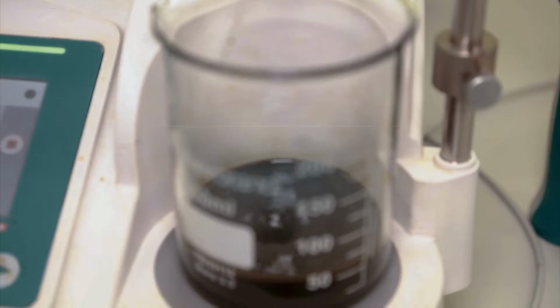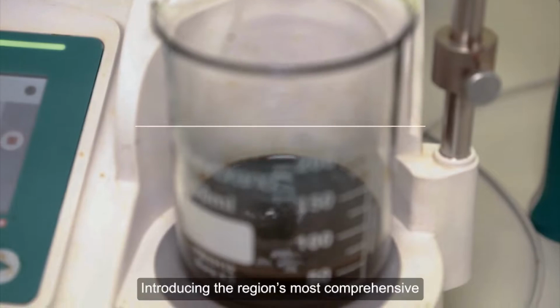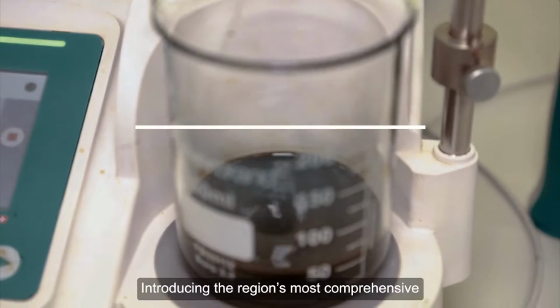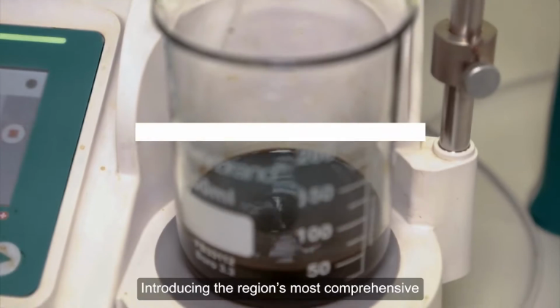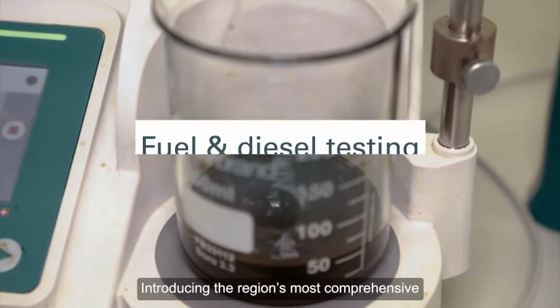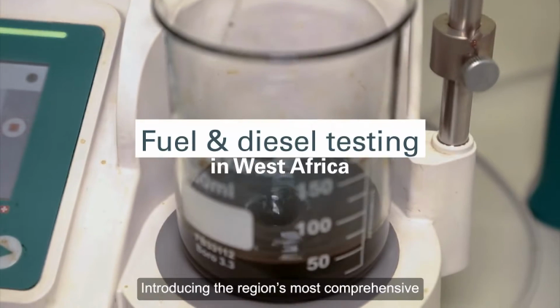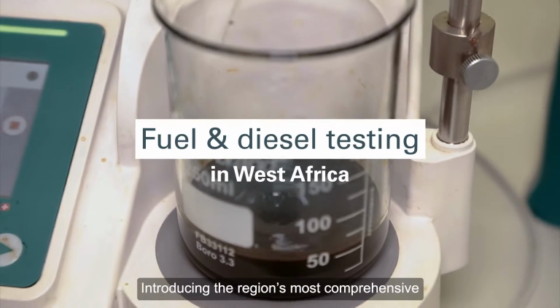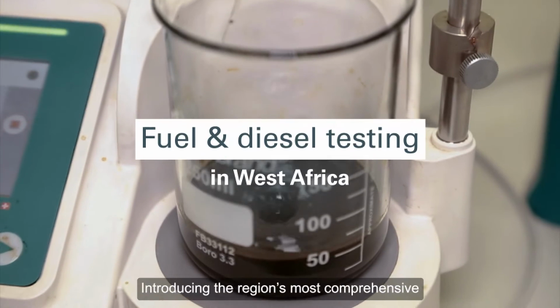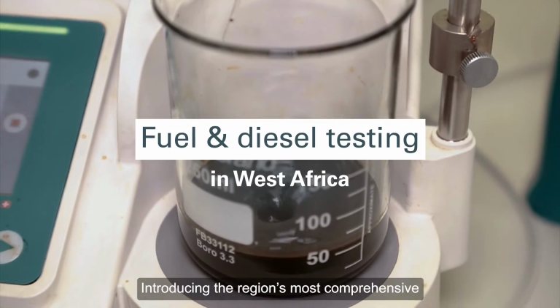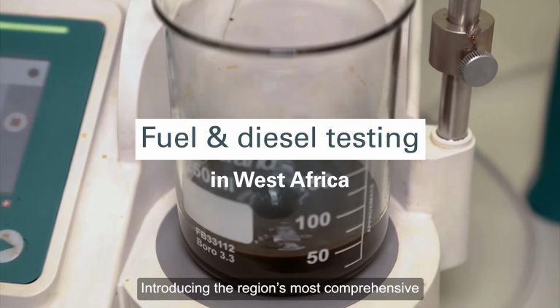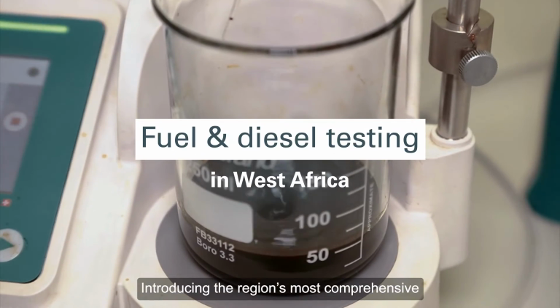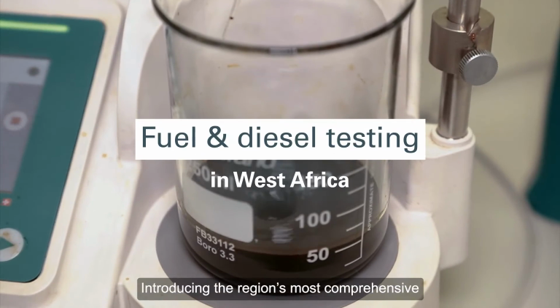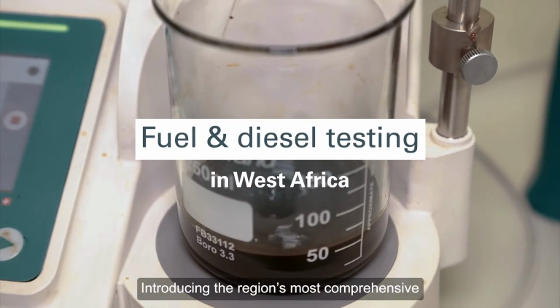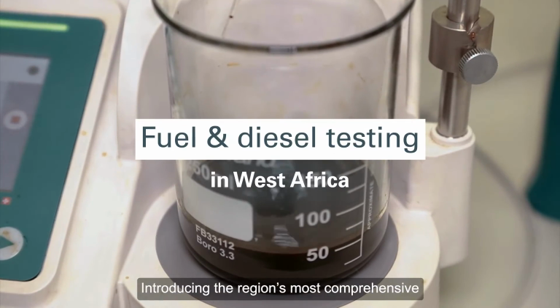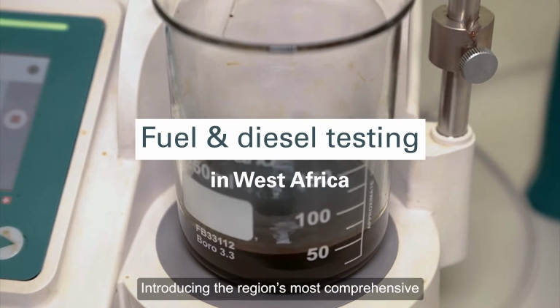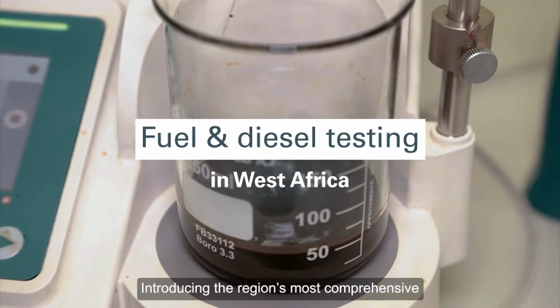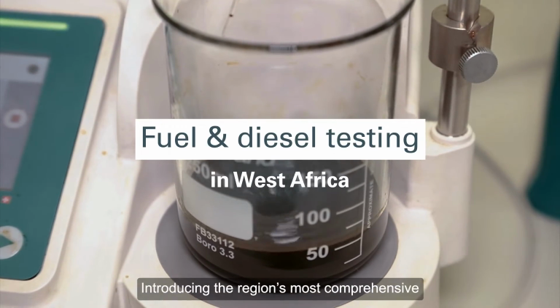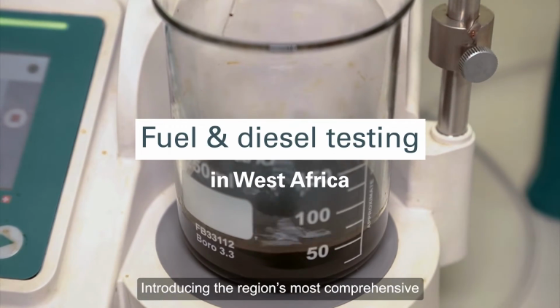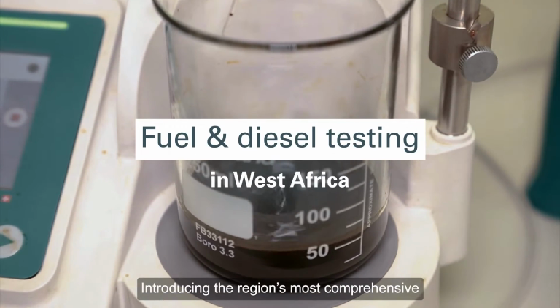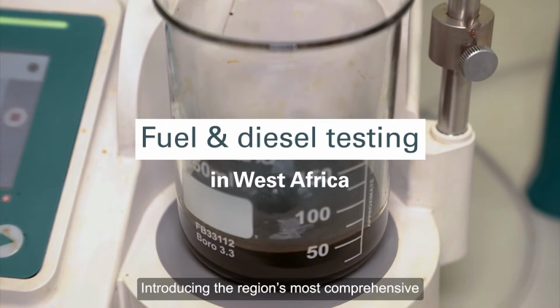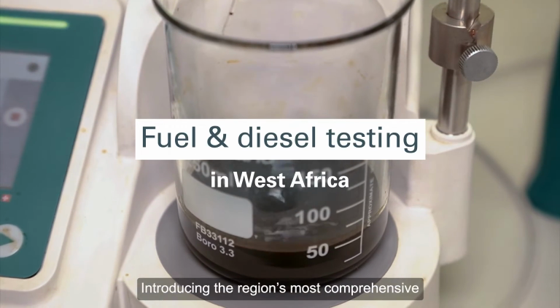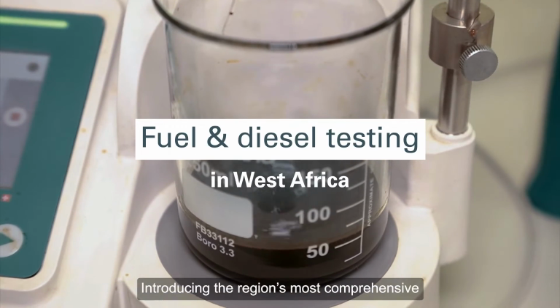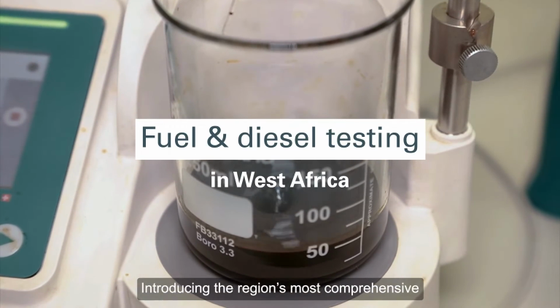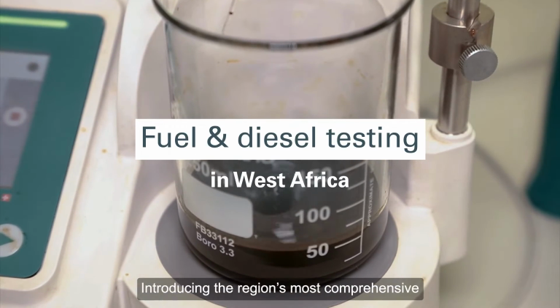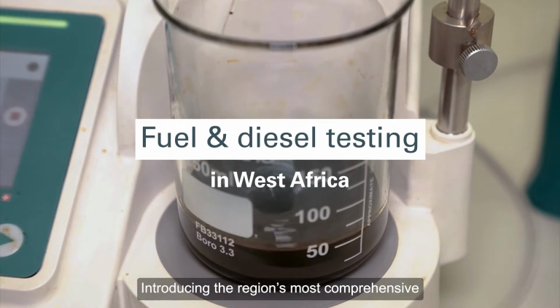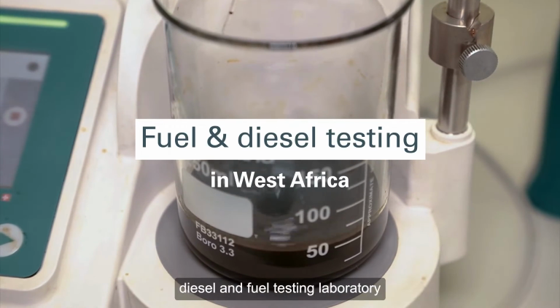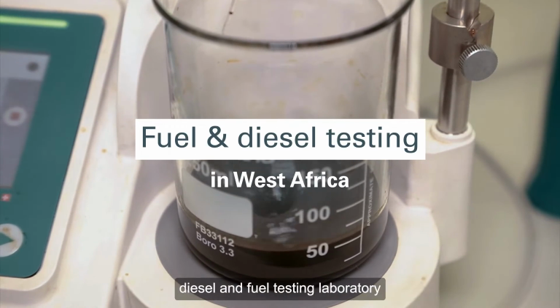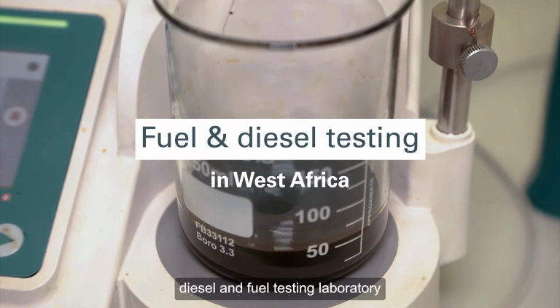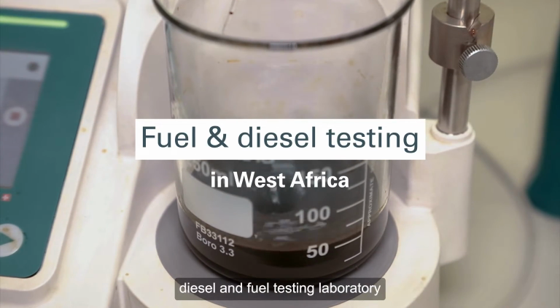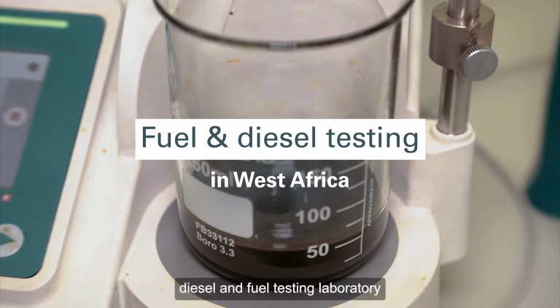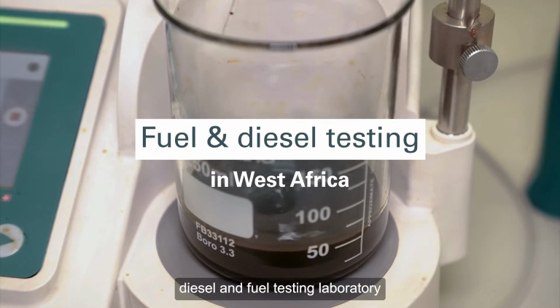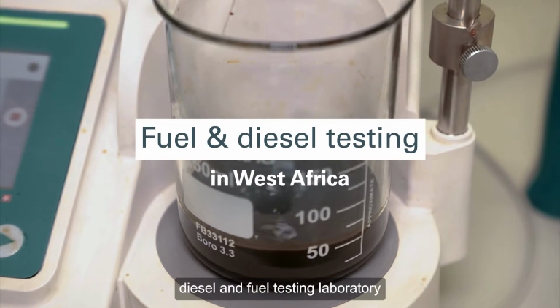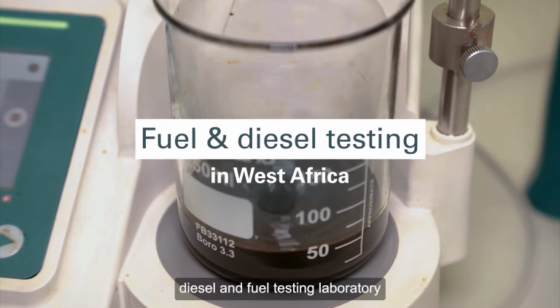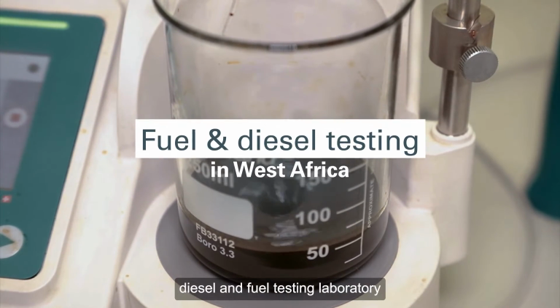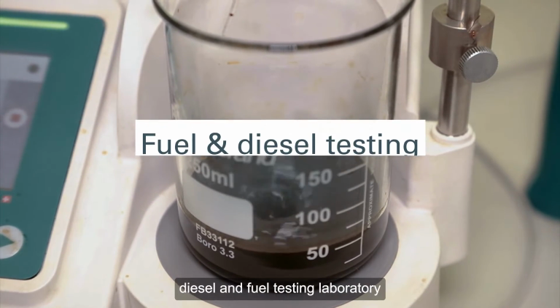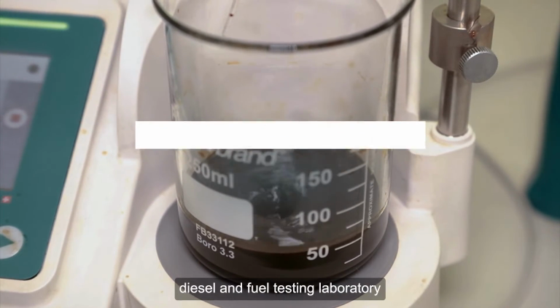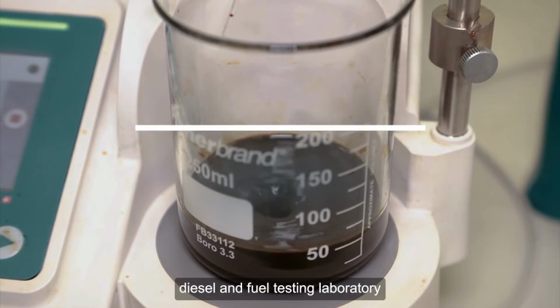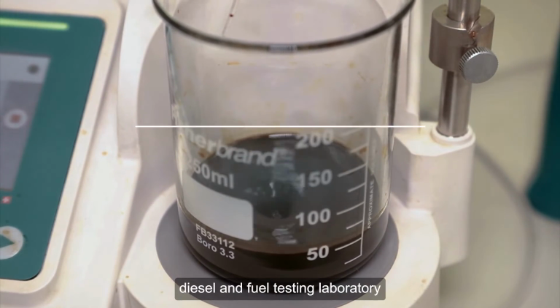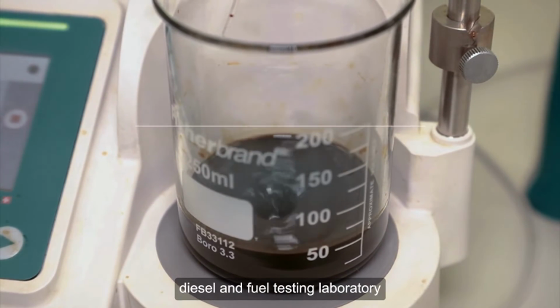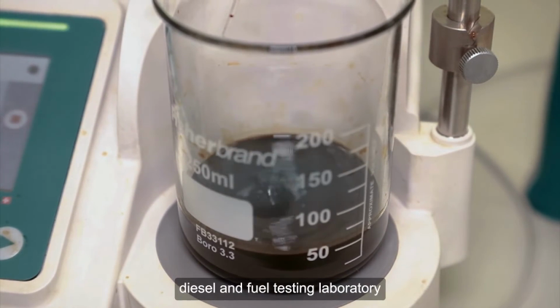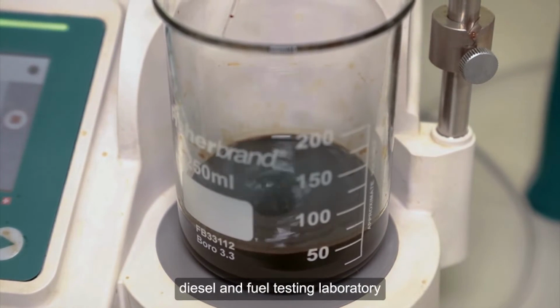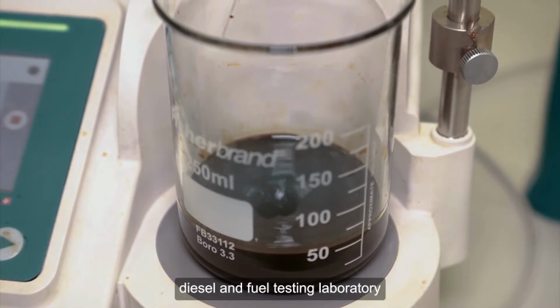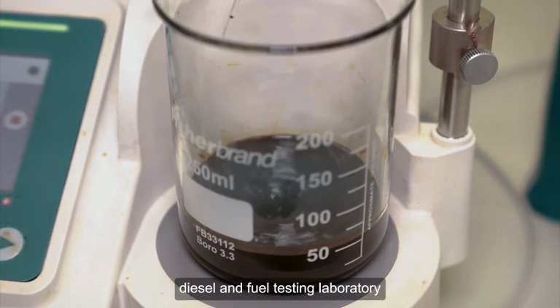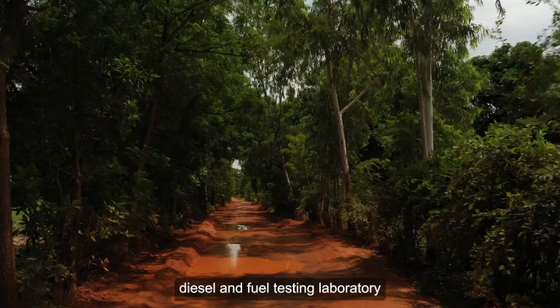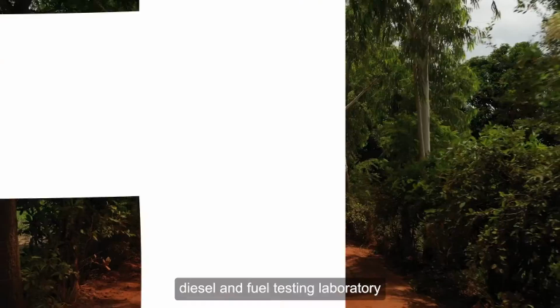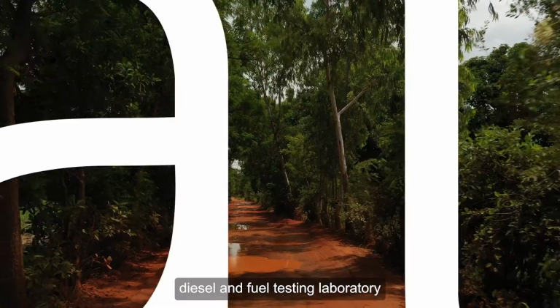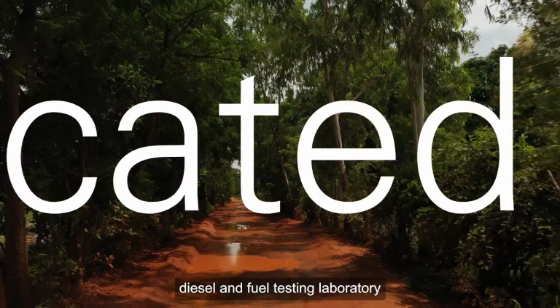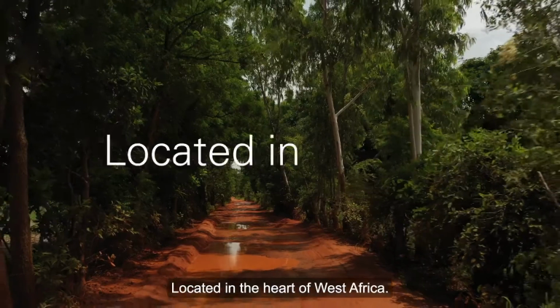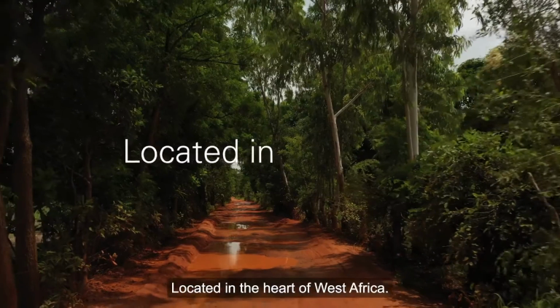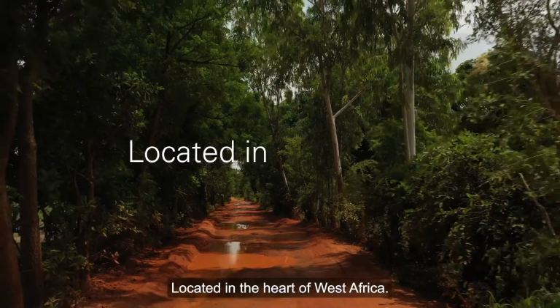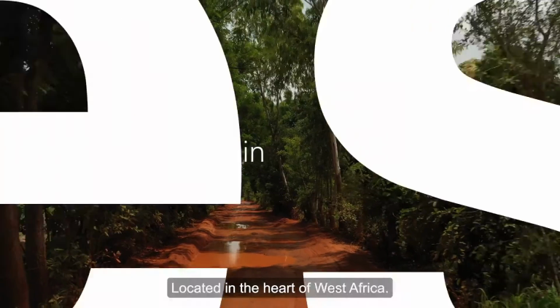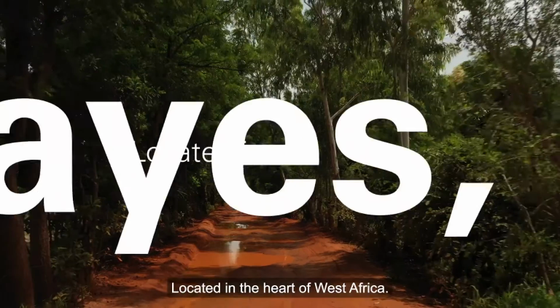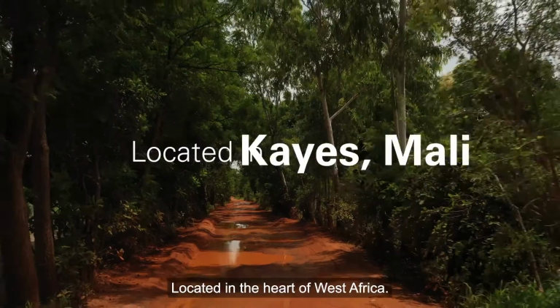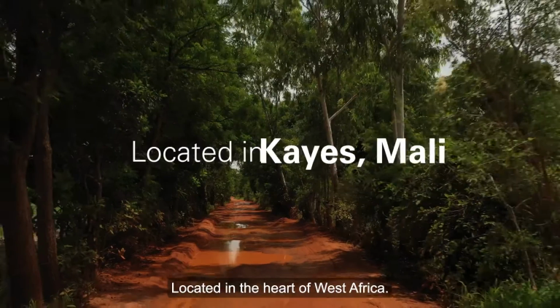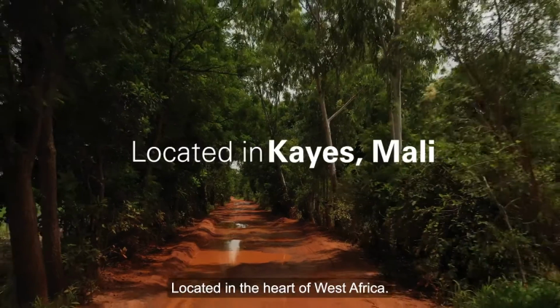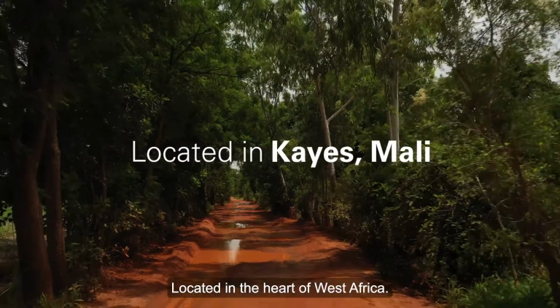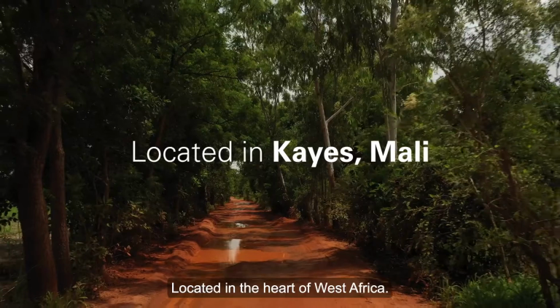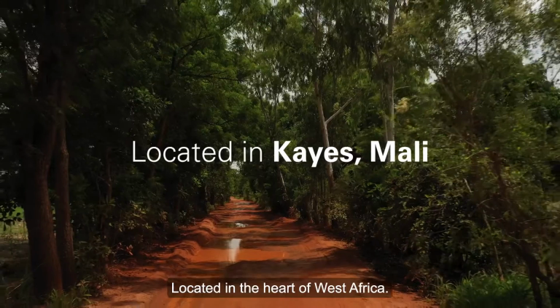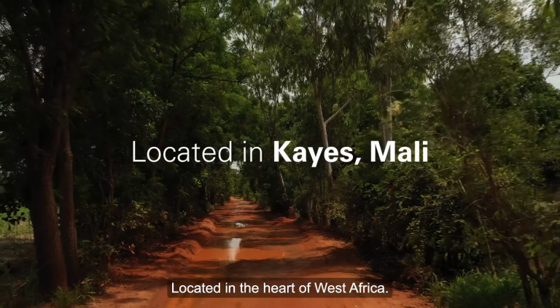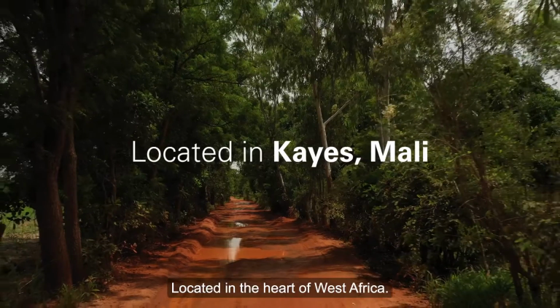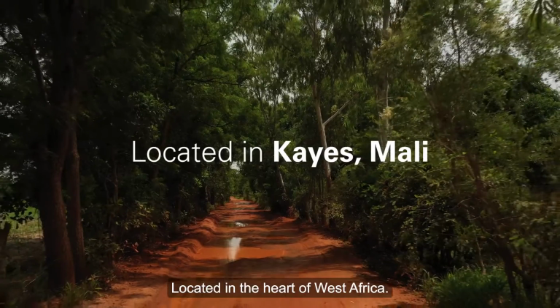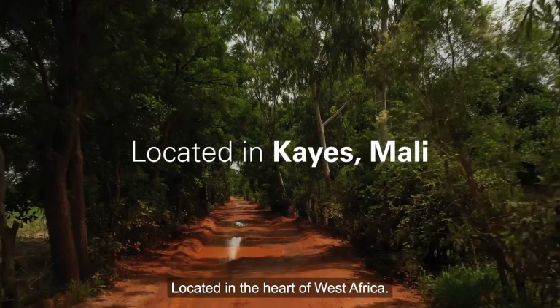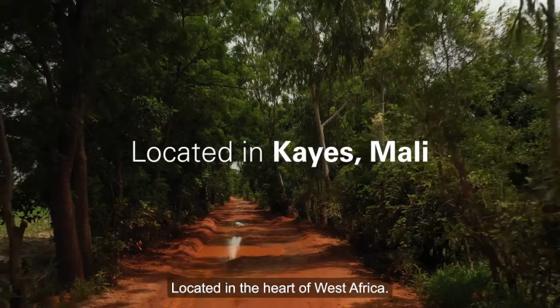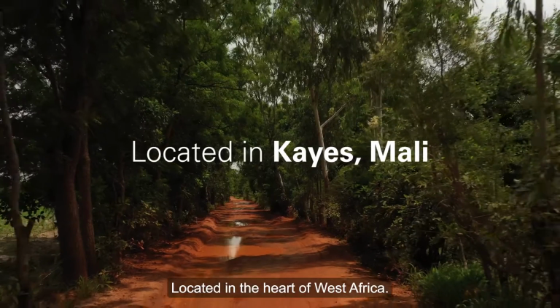Introducing the region's most comprehensive diesel and fuel testing laboratory, located in the heart of West Africa.